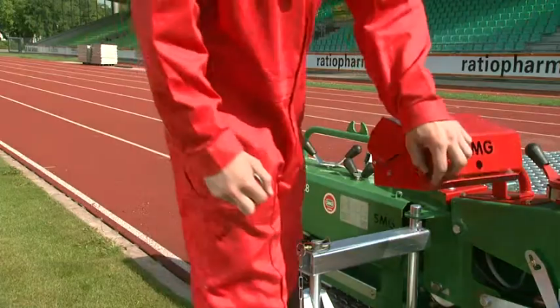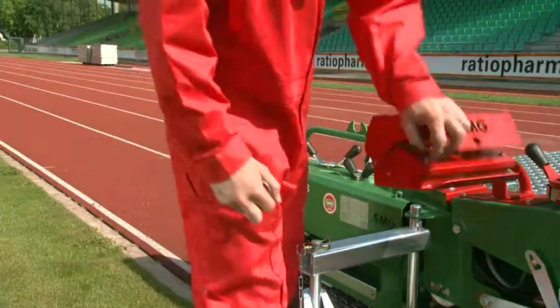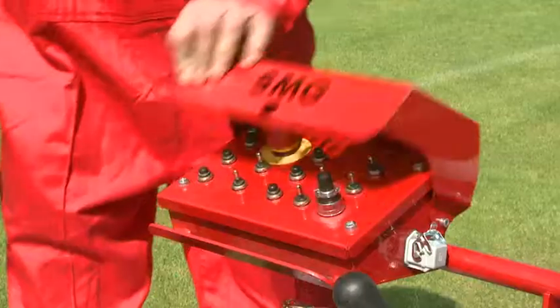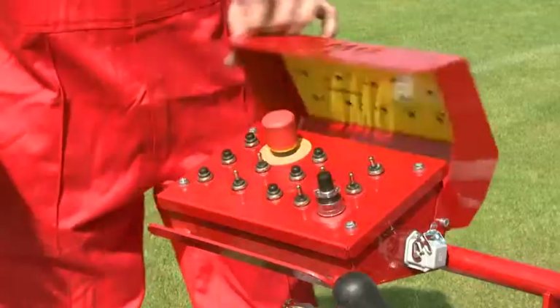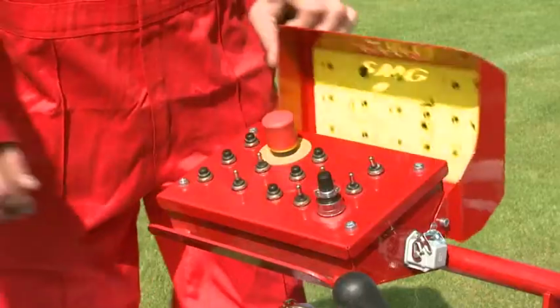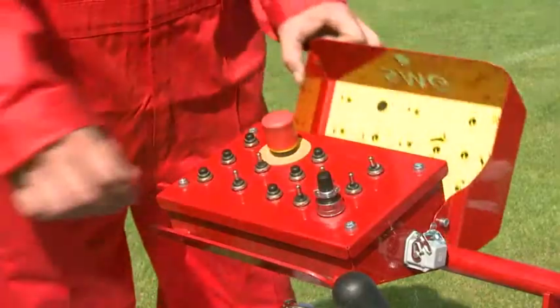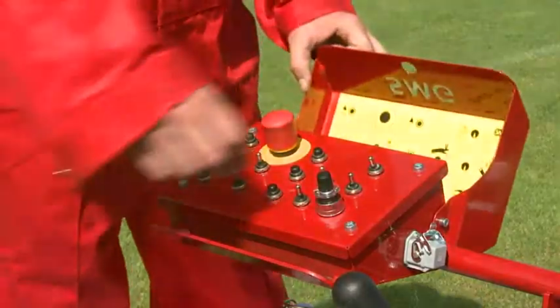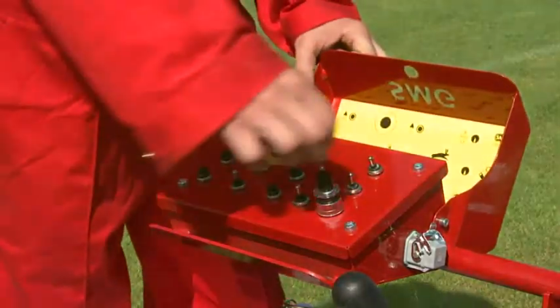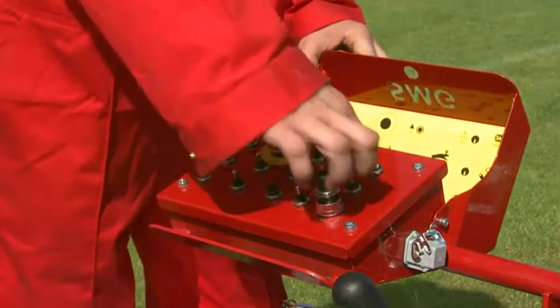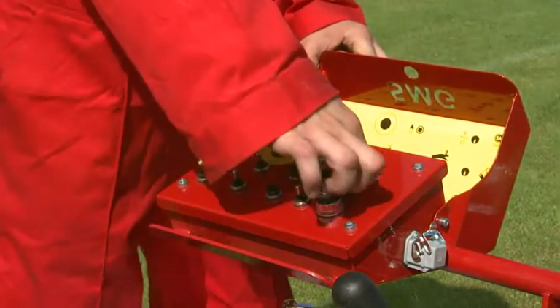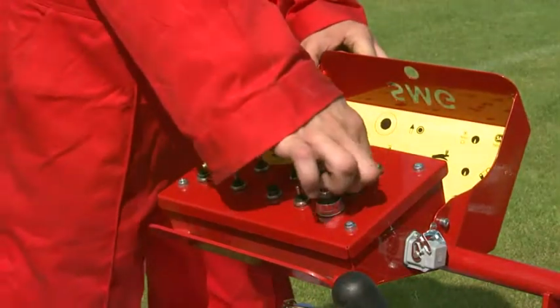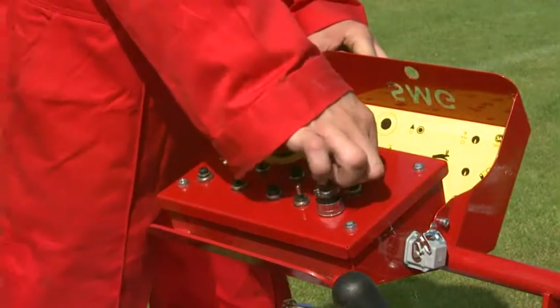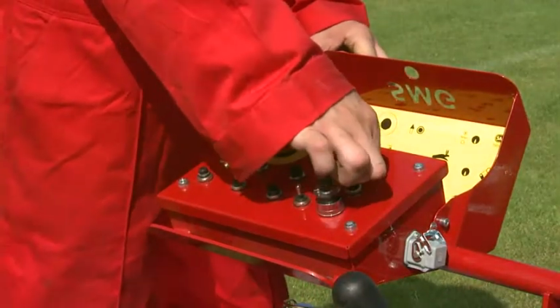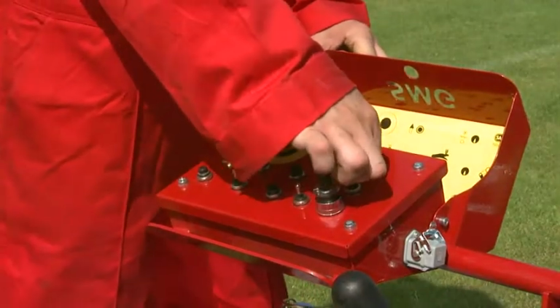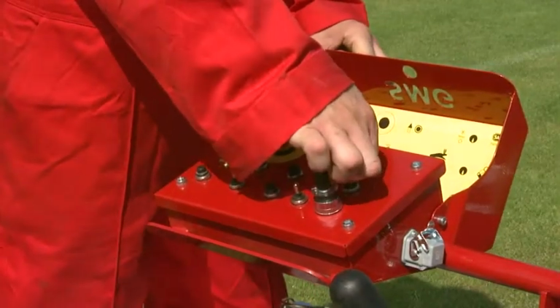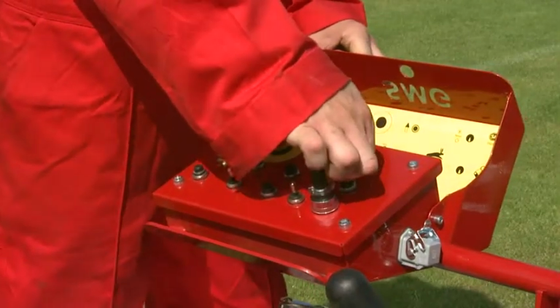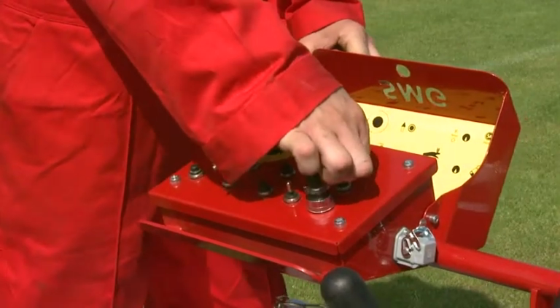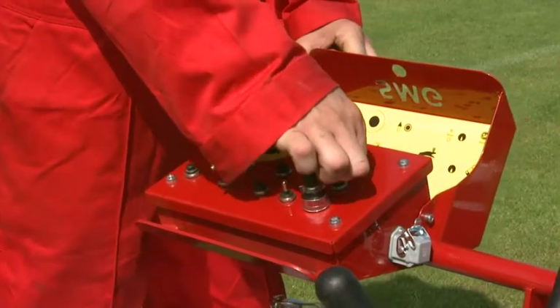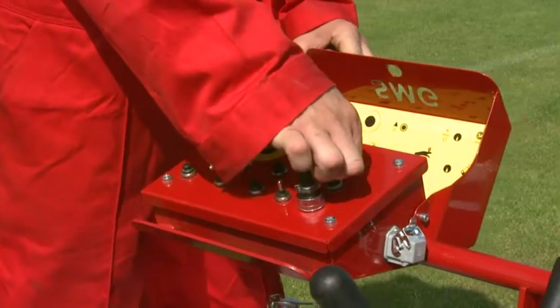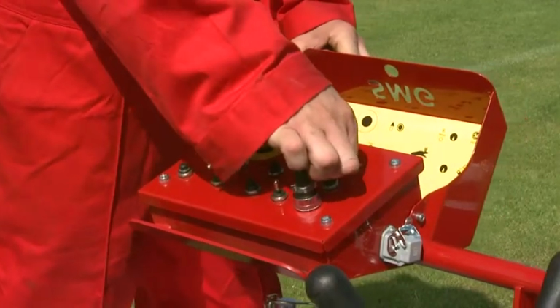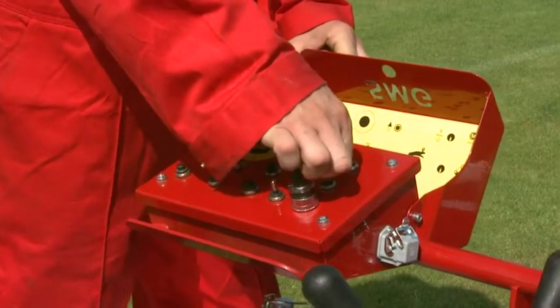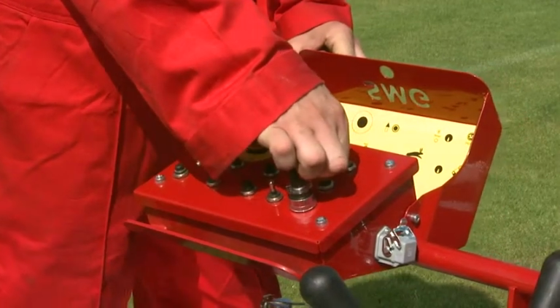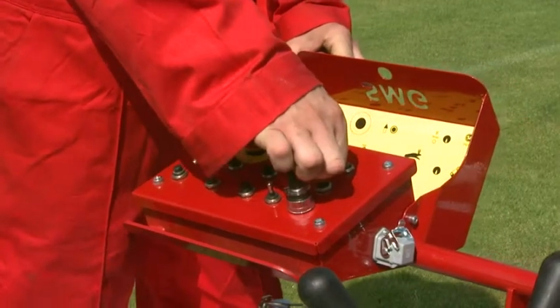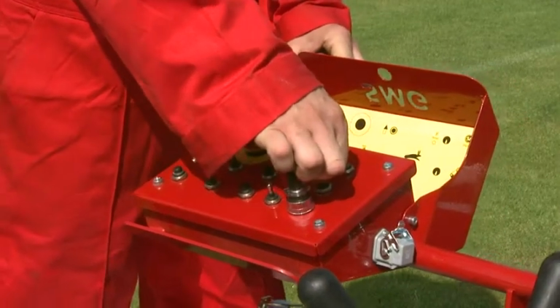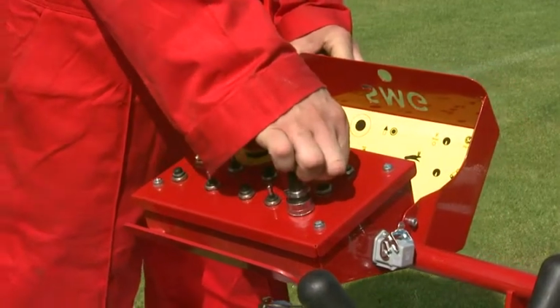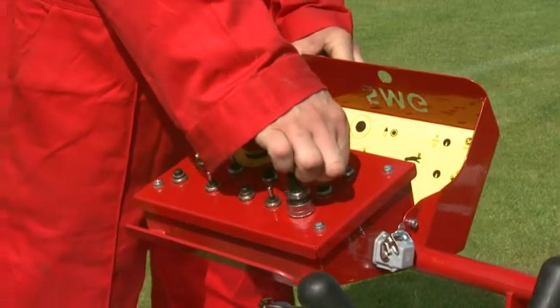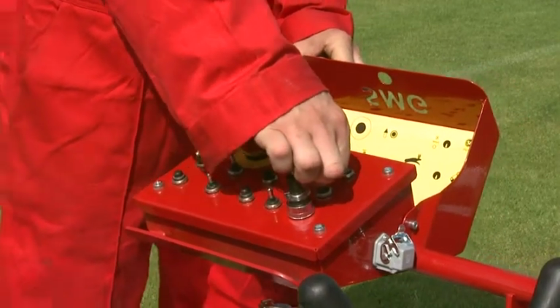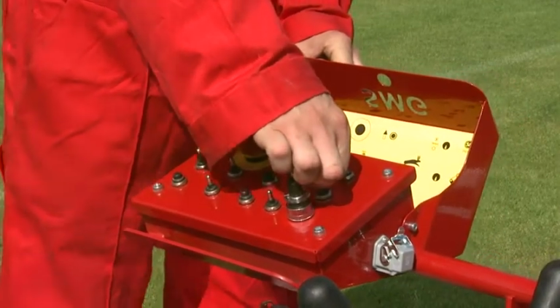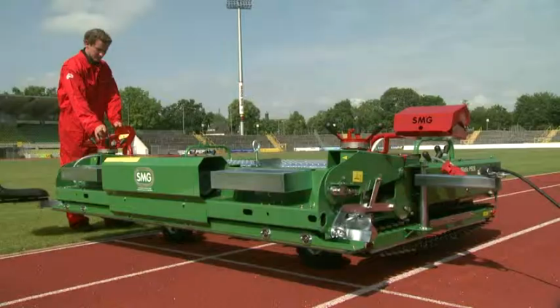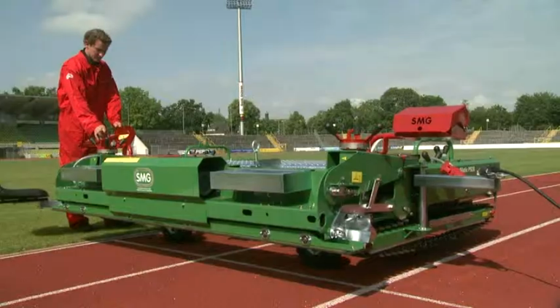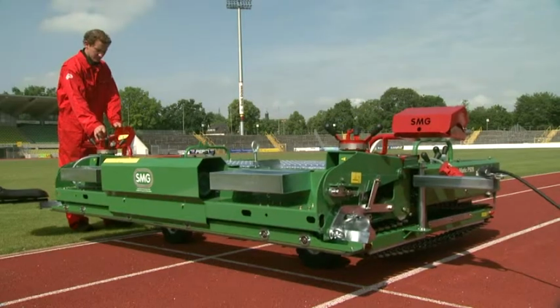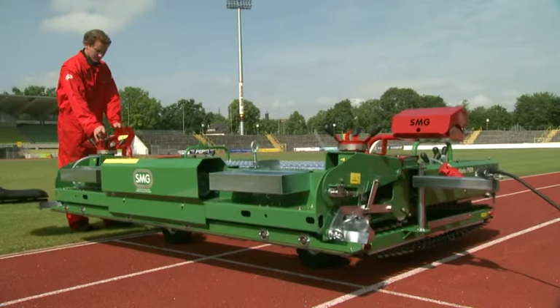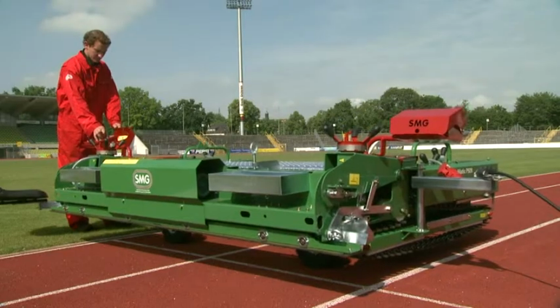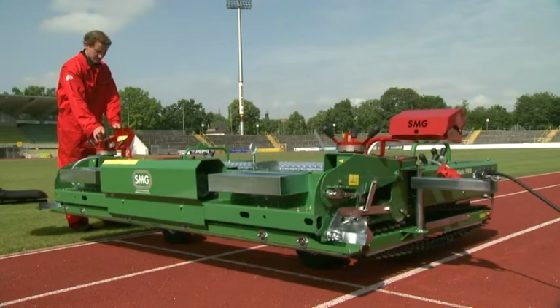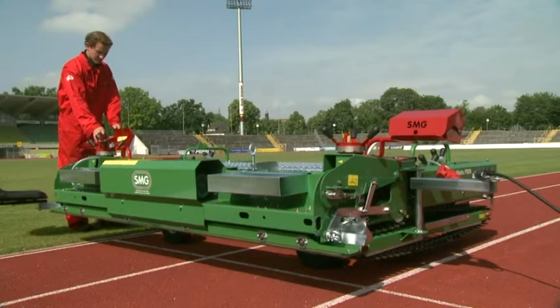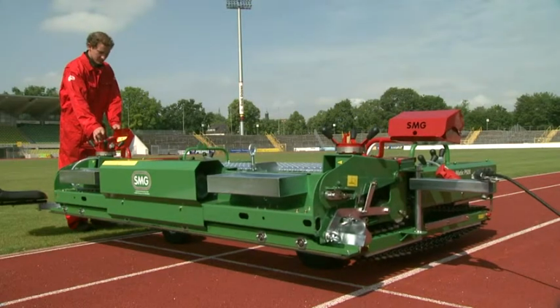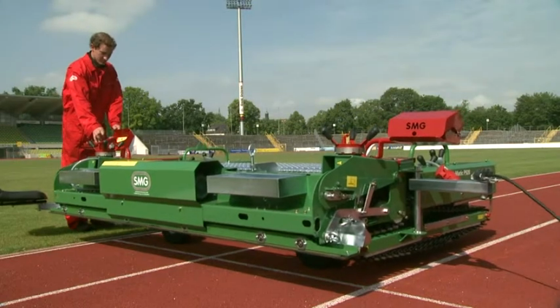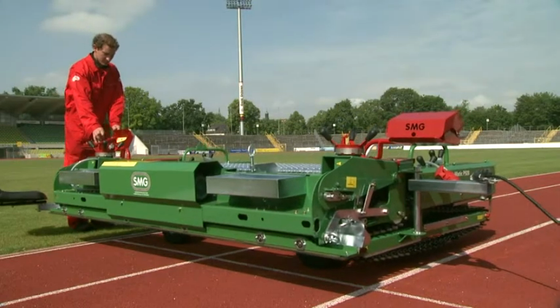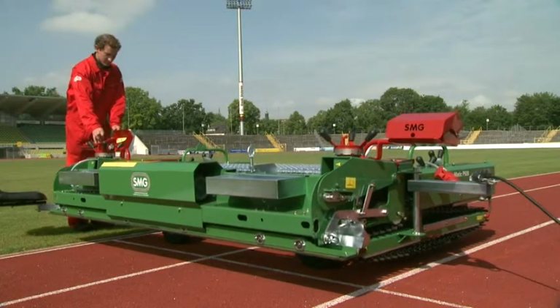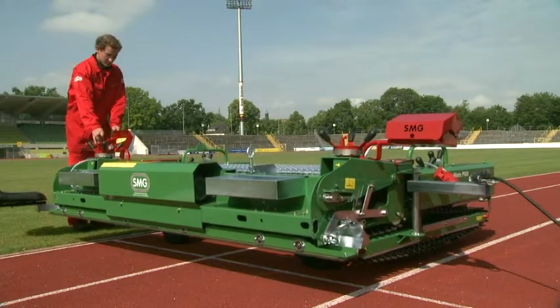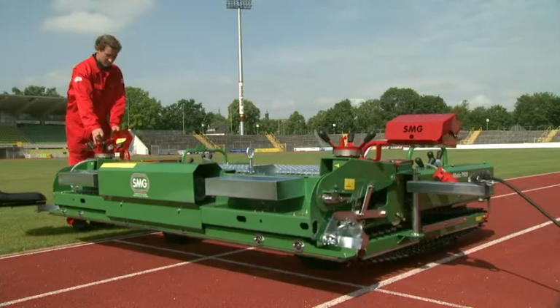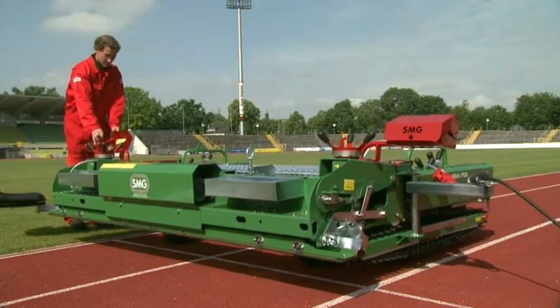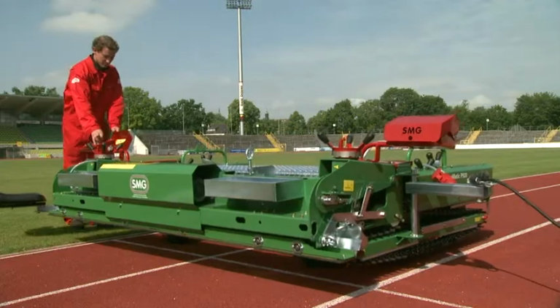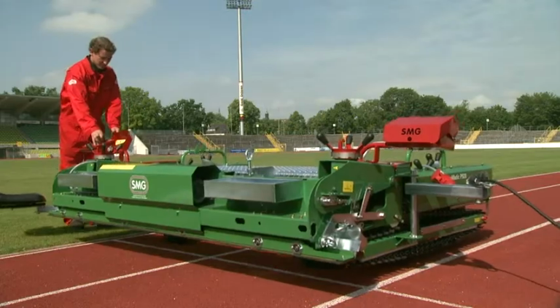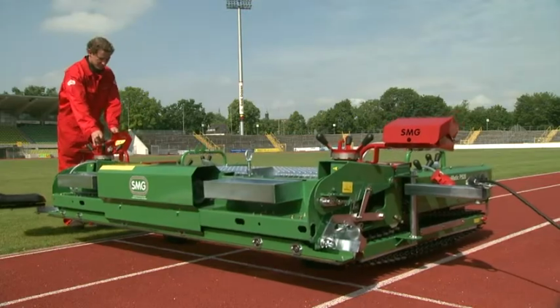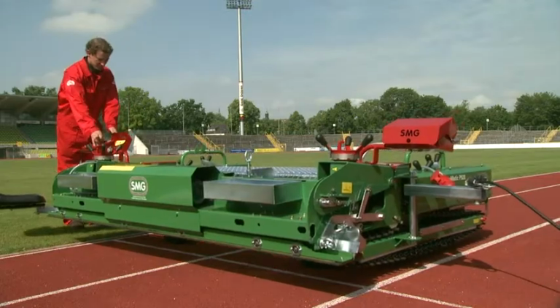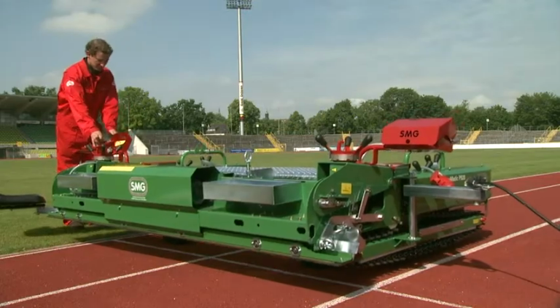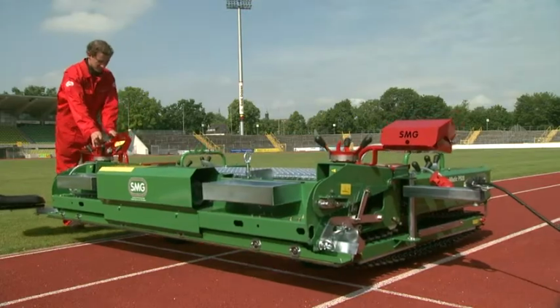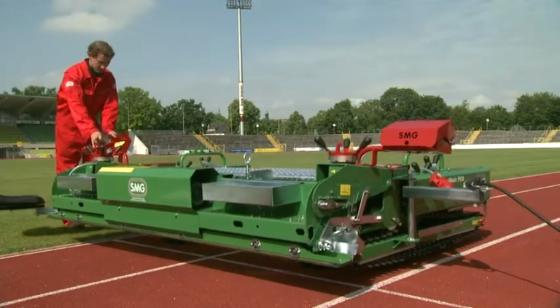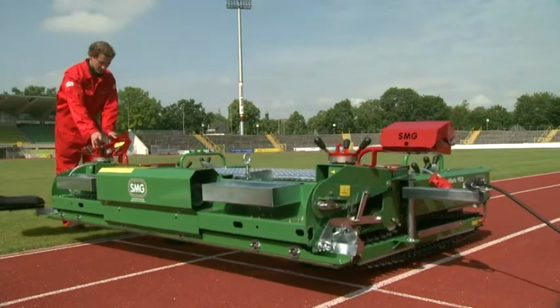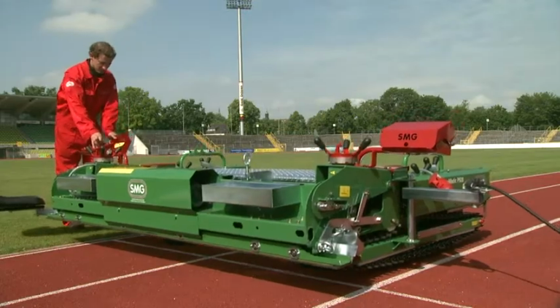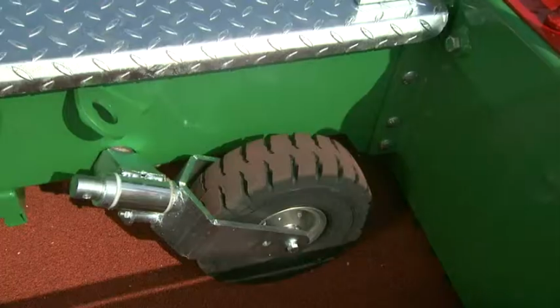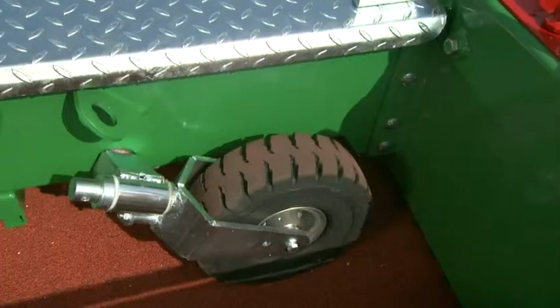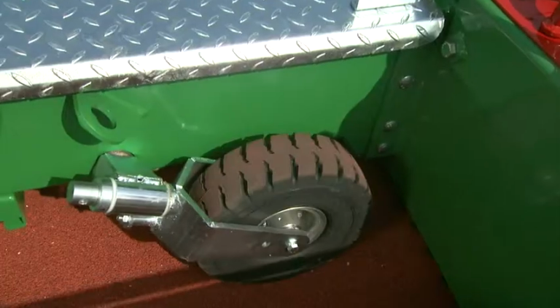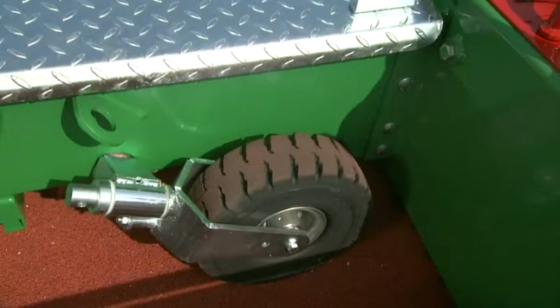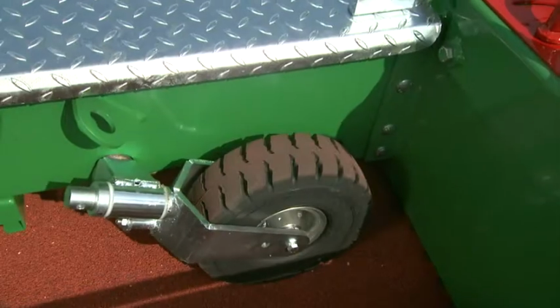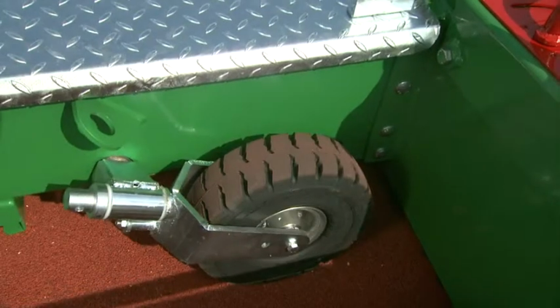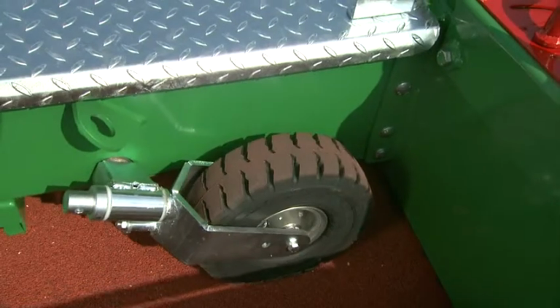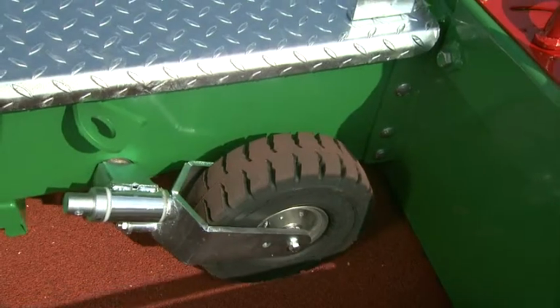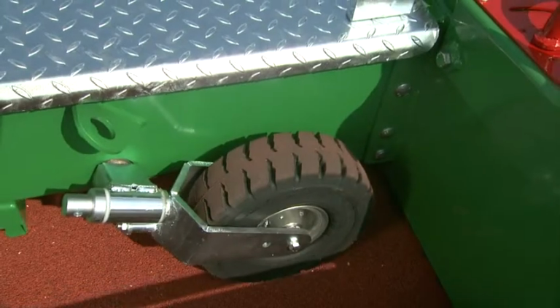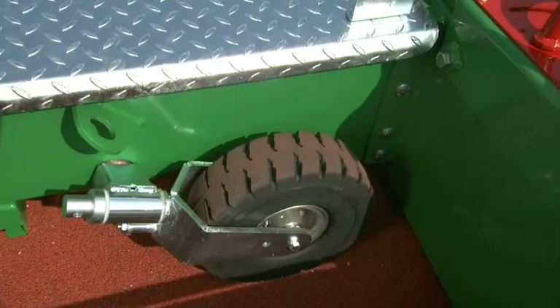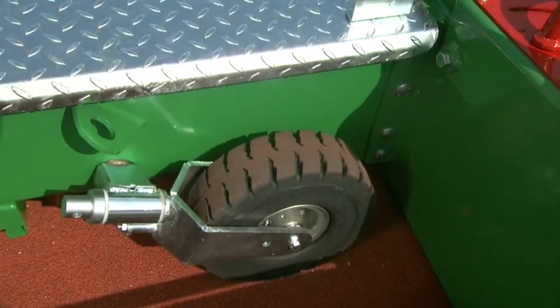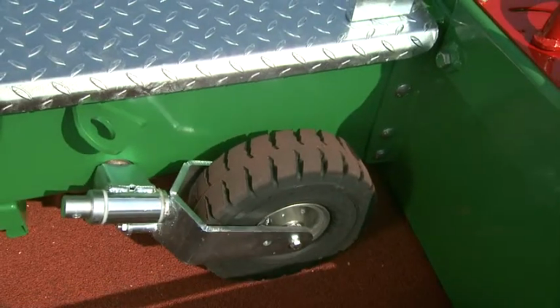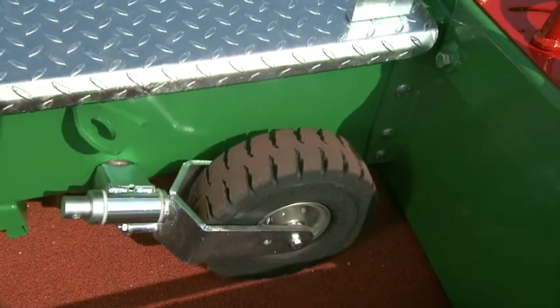Using electro-hydraulics, the Planomatic lowers itself from the transport wheels into its working position on the drive tracks.